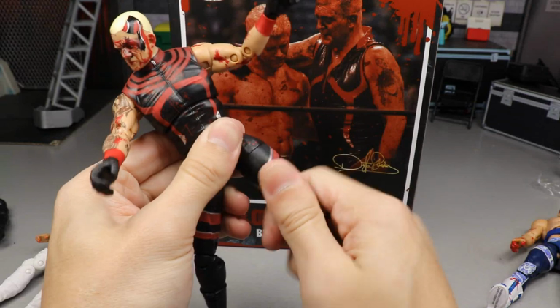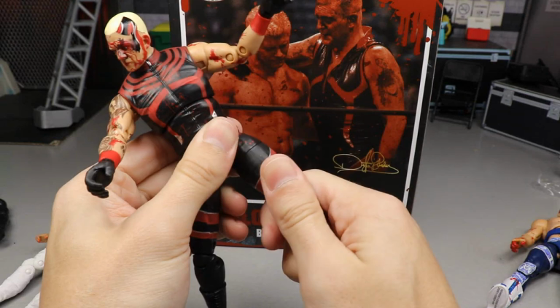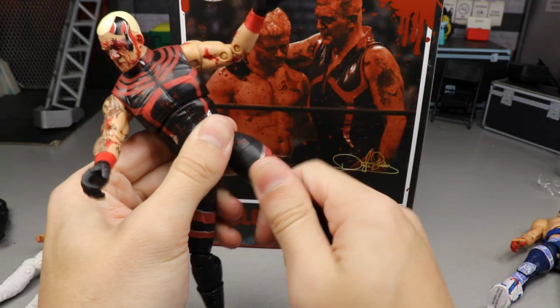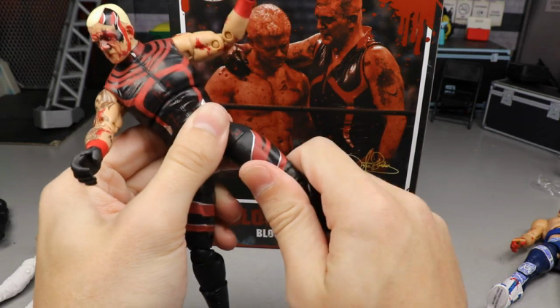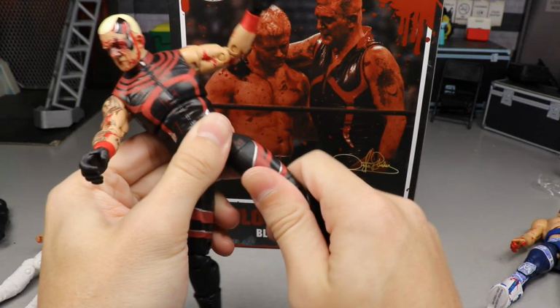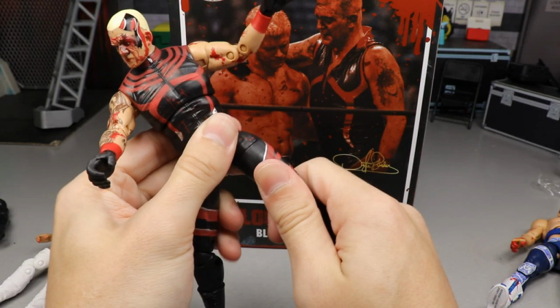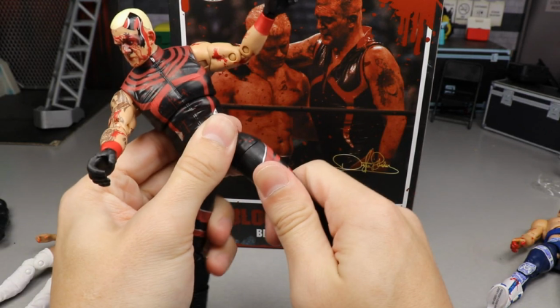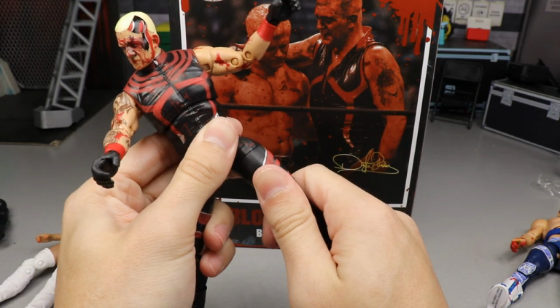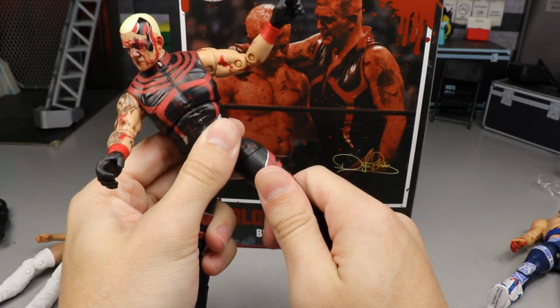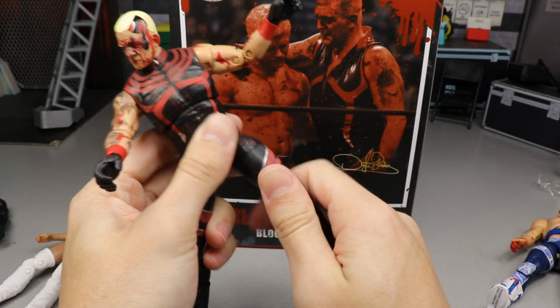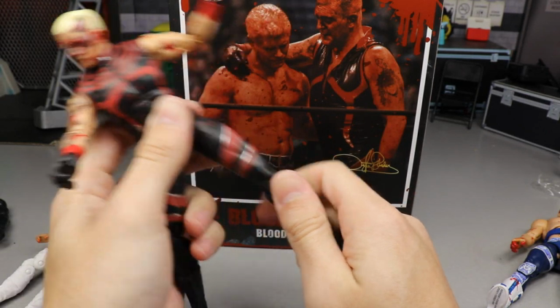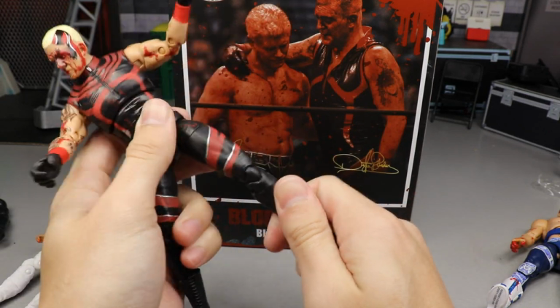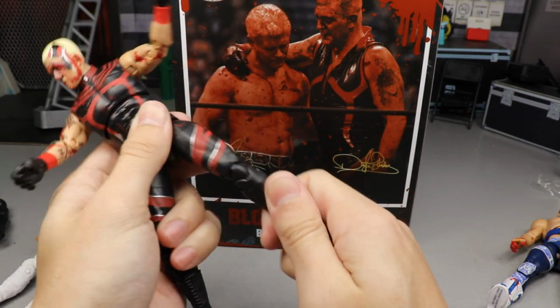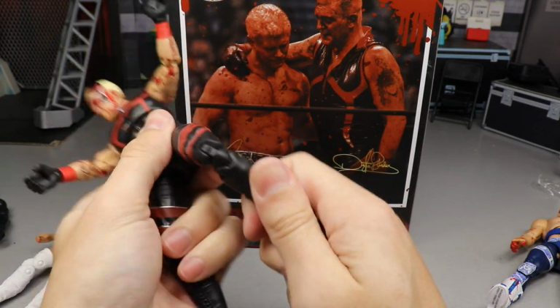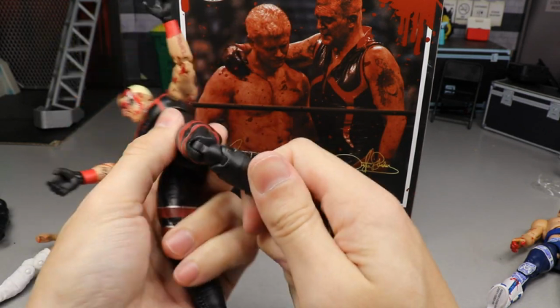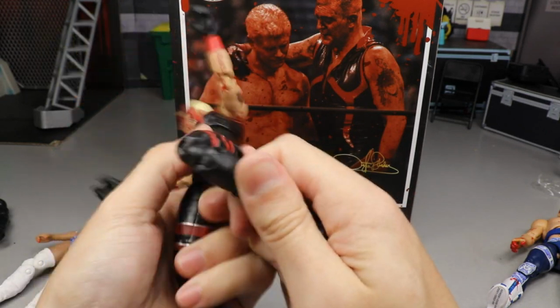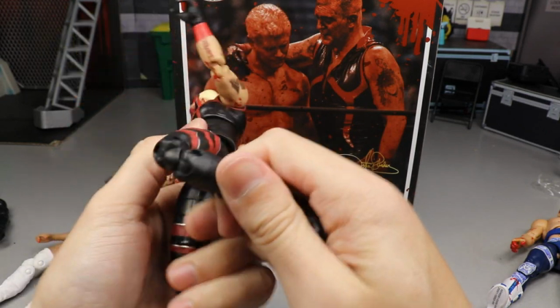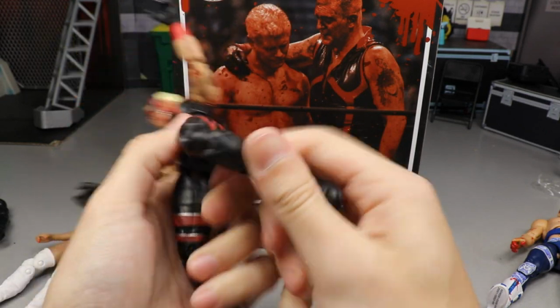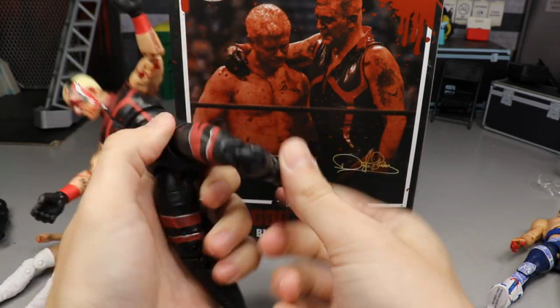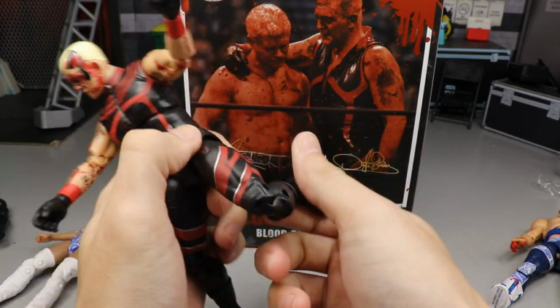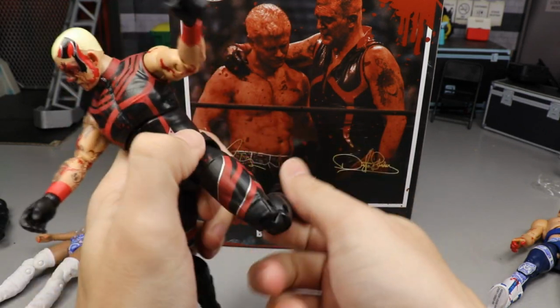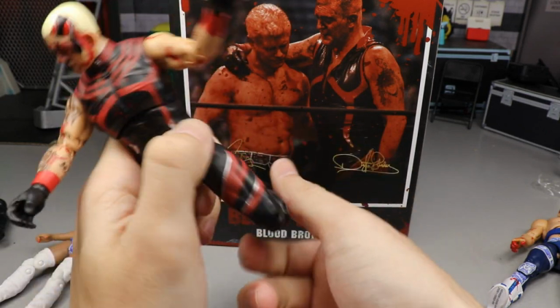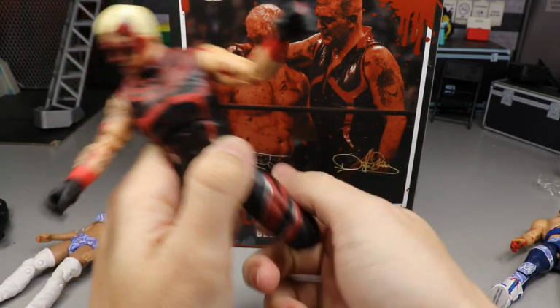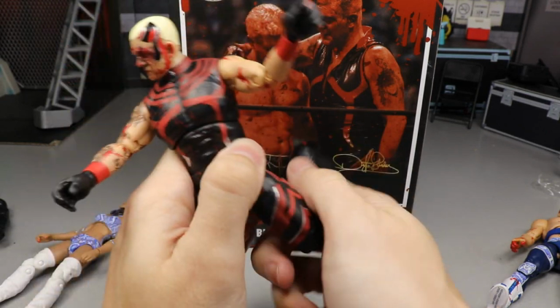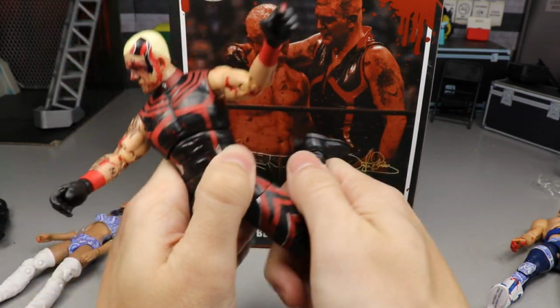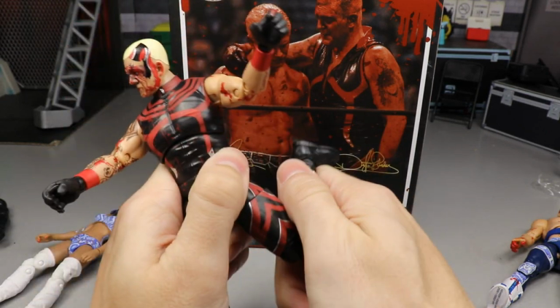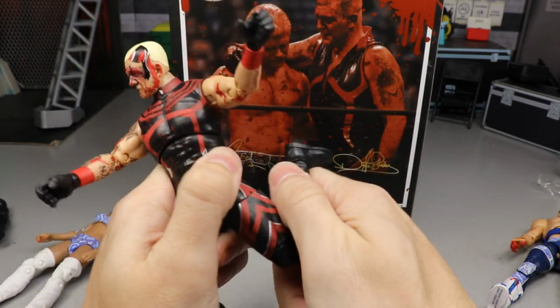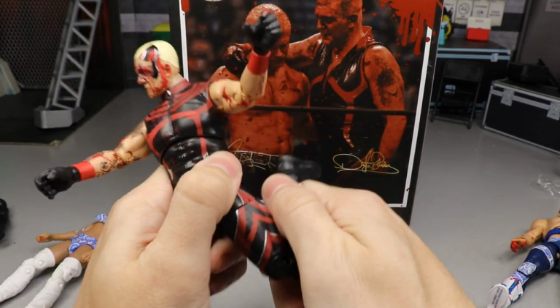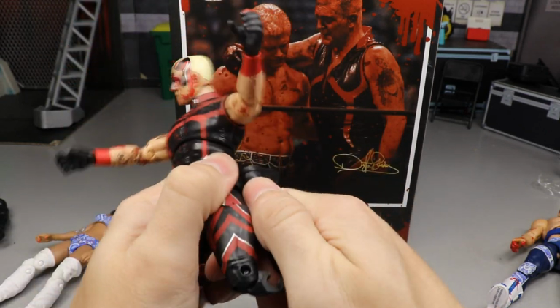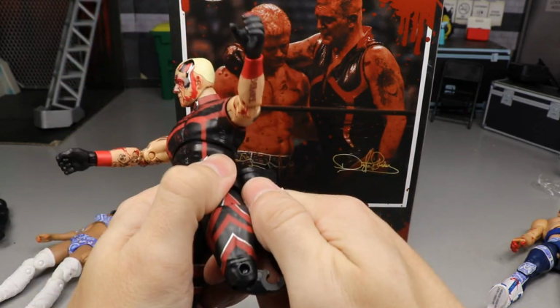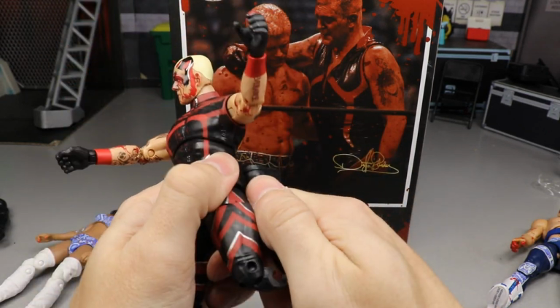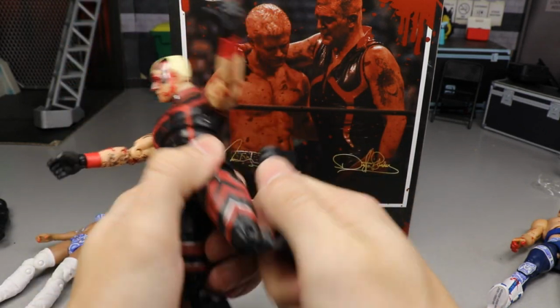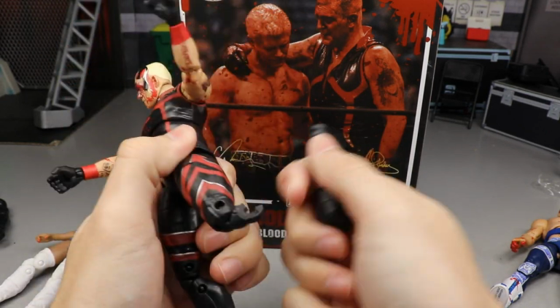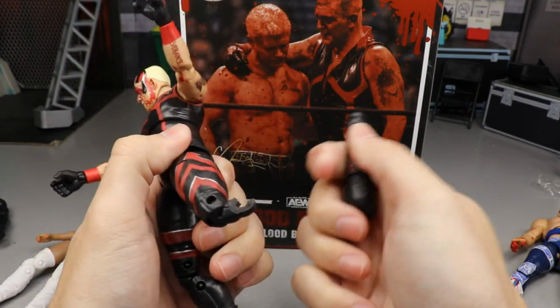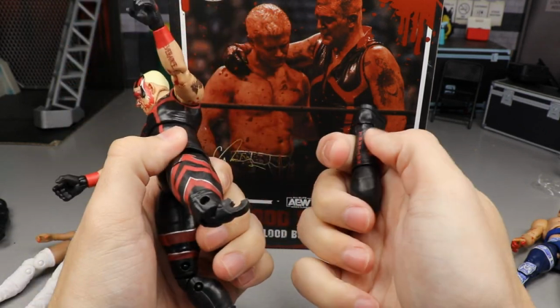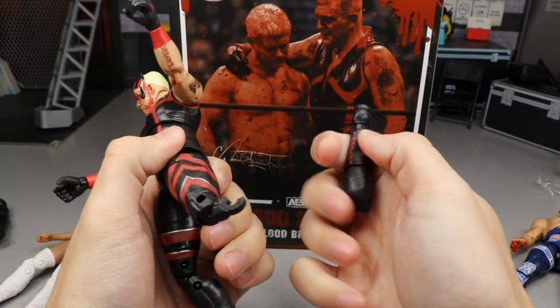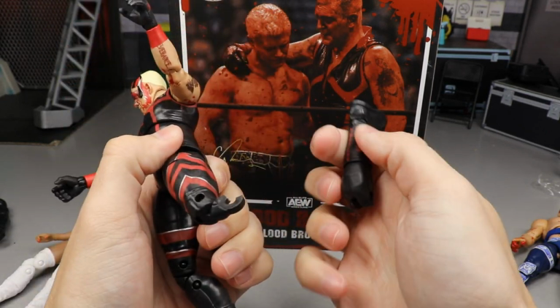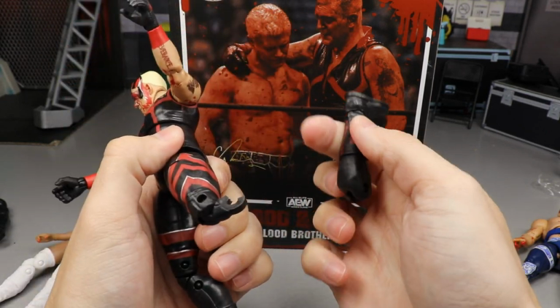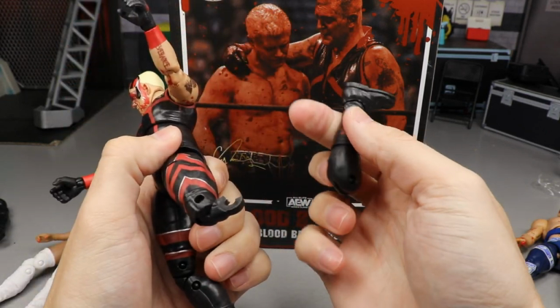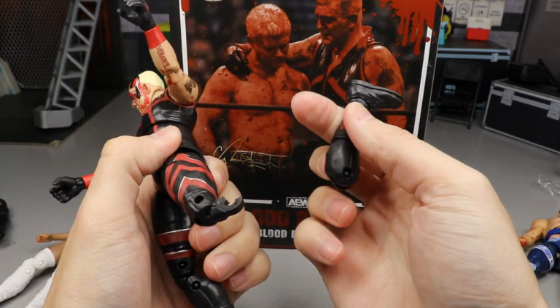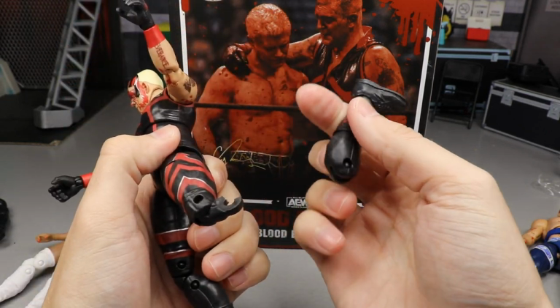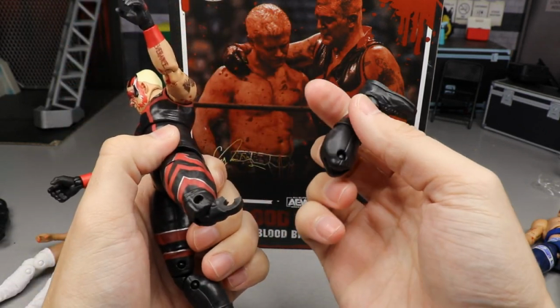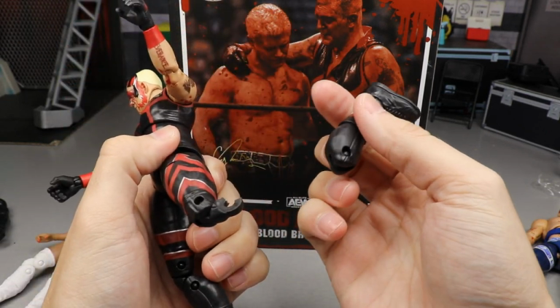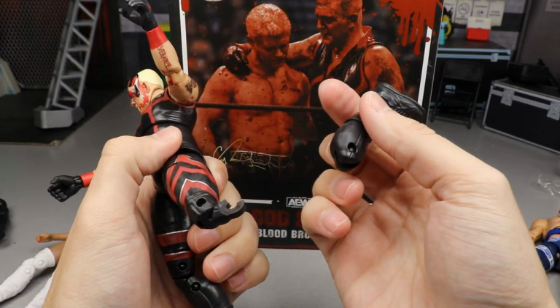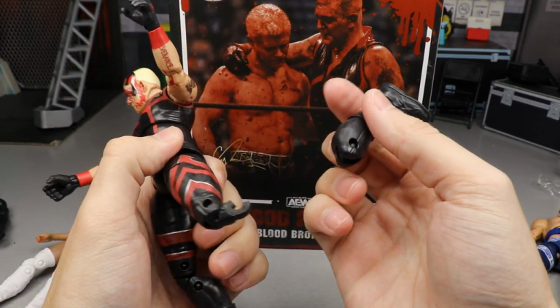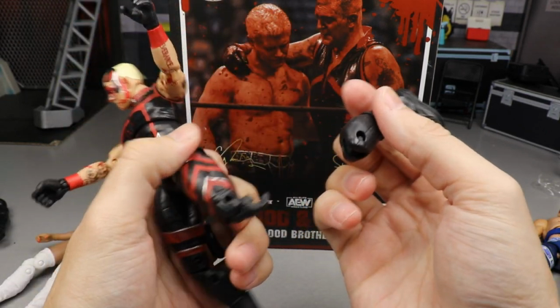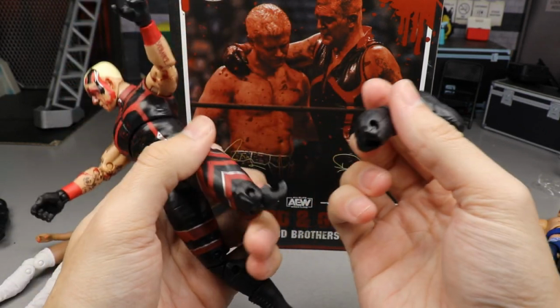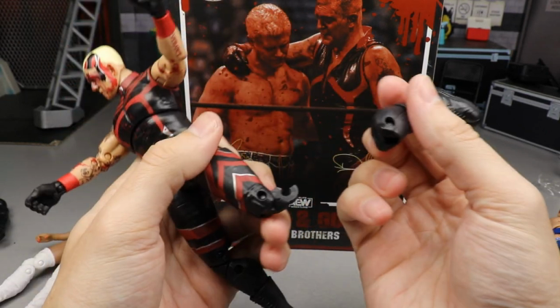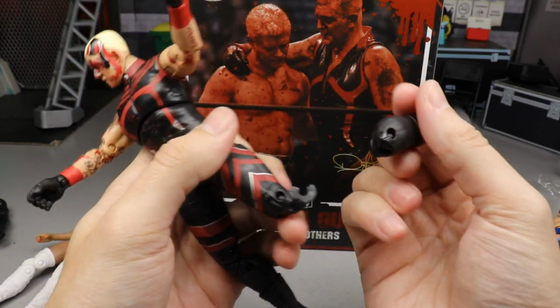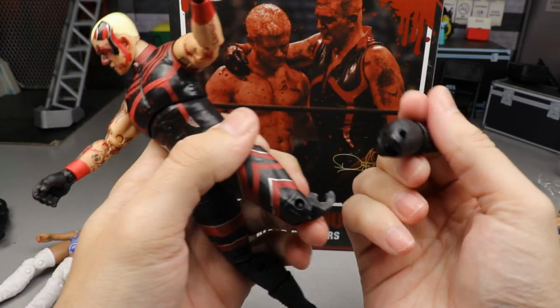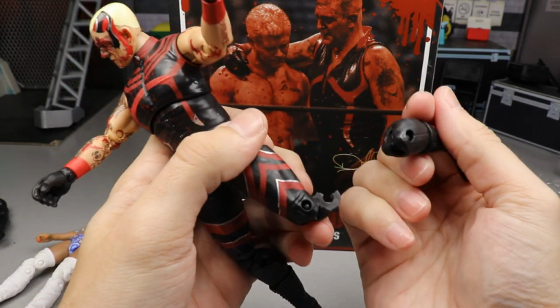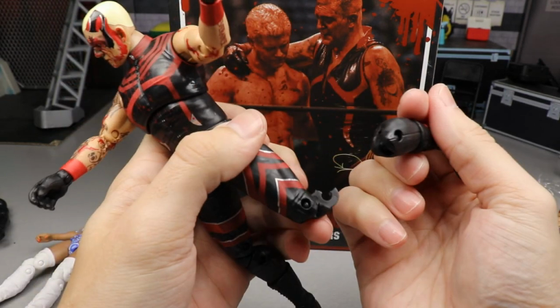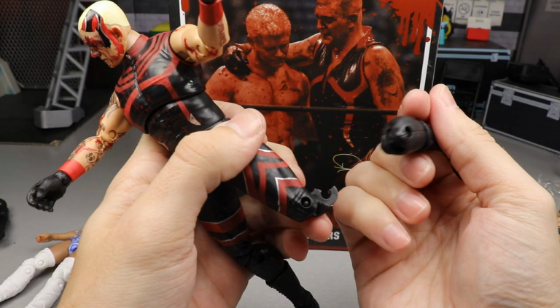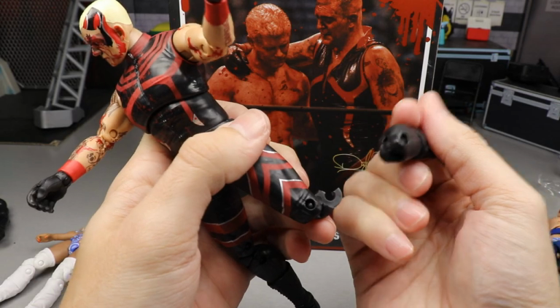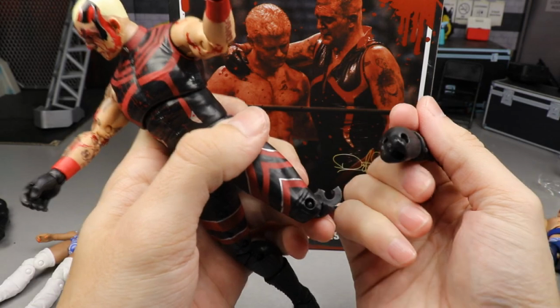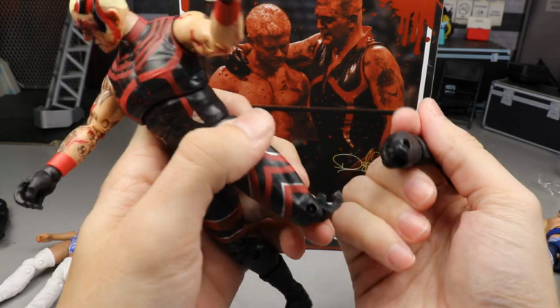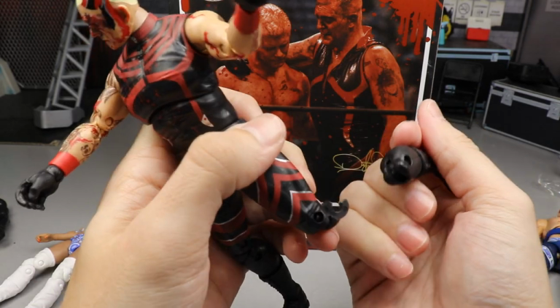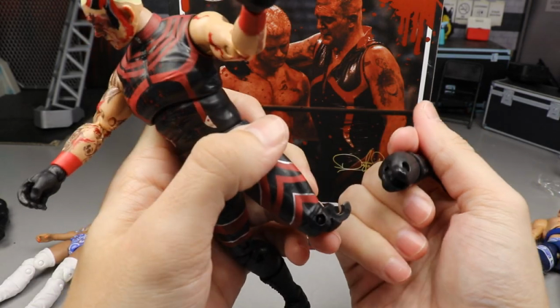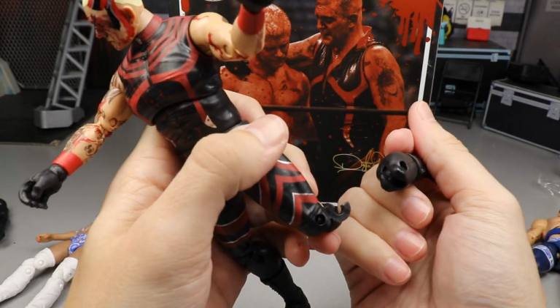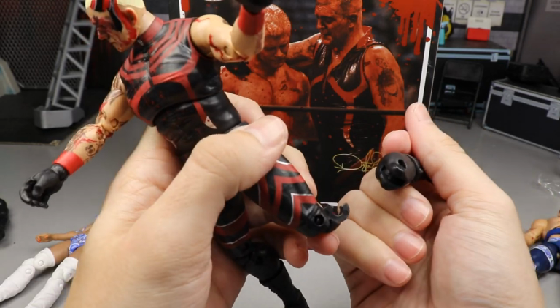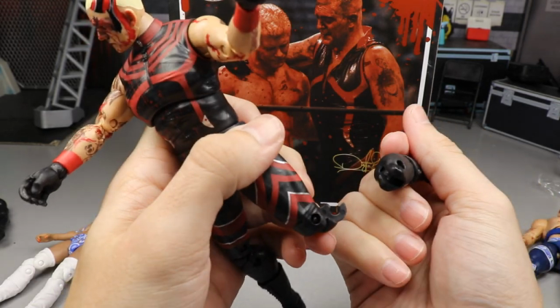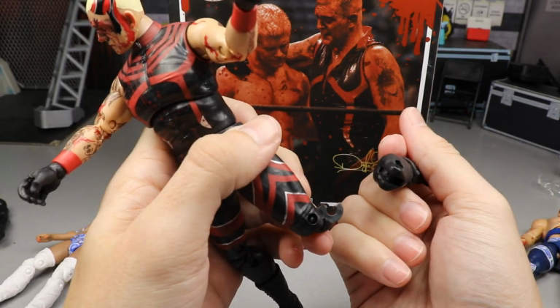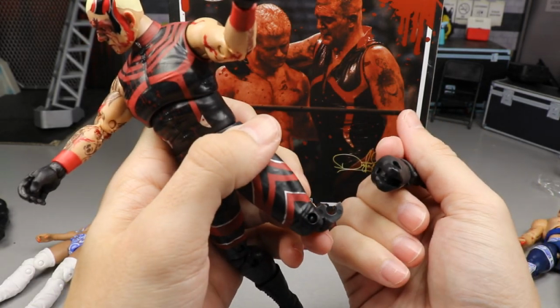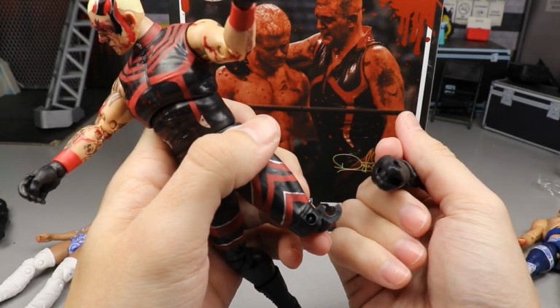You get upper thigh cut here, you do get double-jointed knees, and oh my god in heaven, Brad.